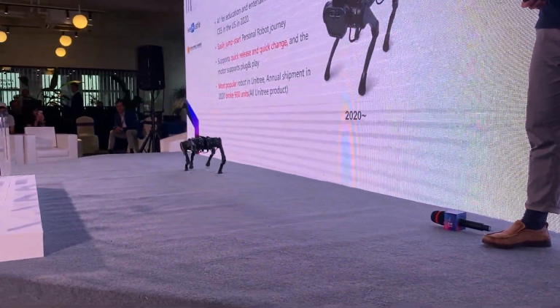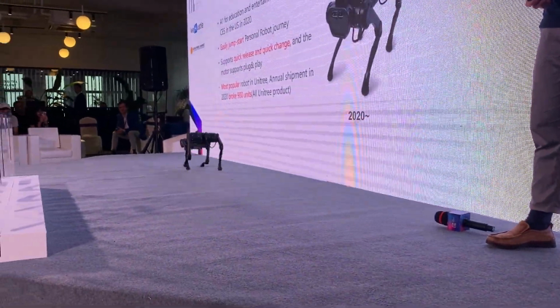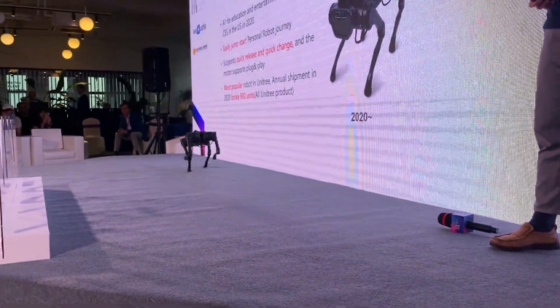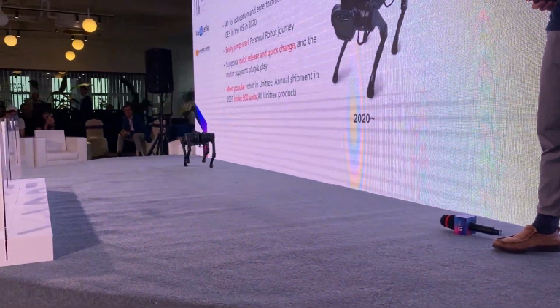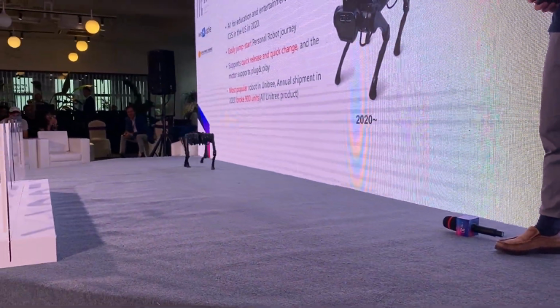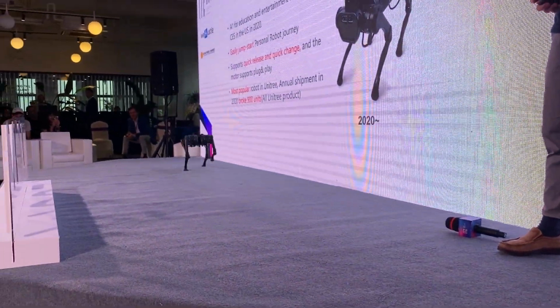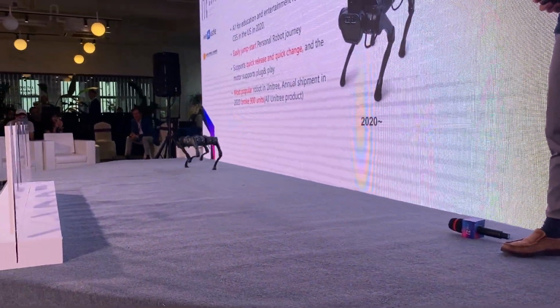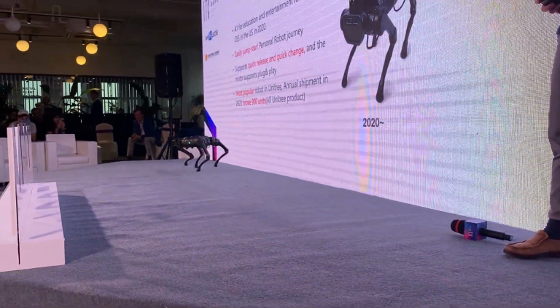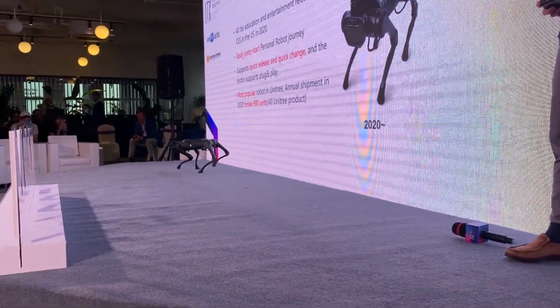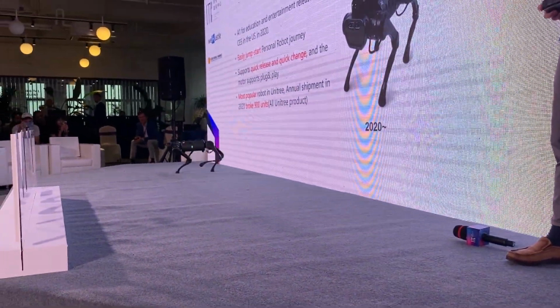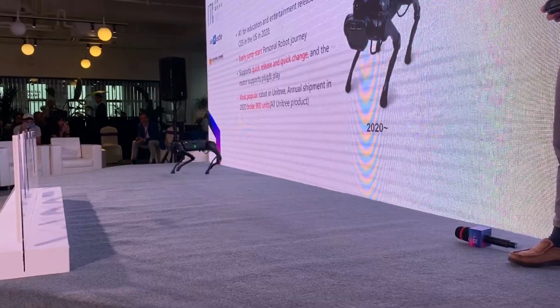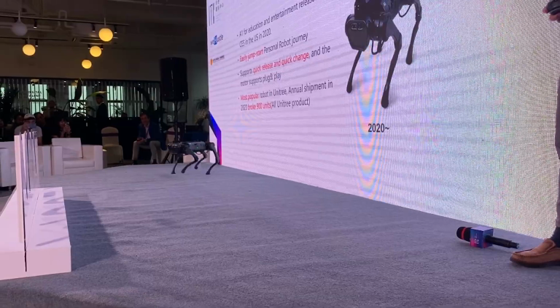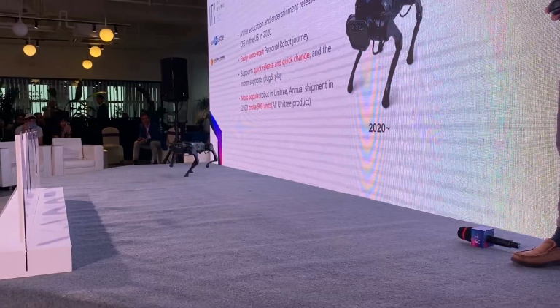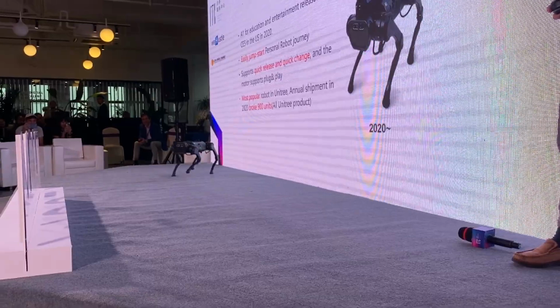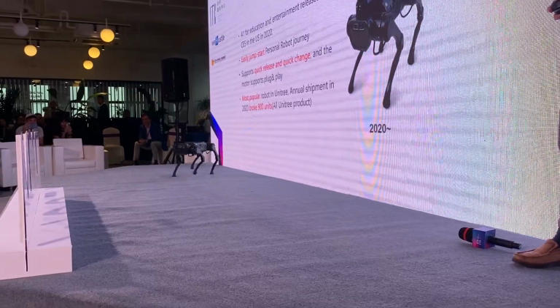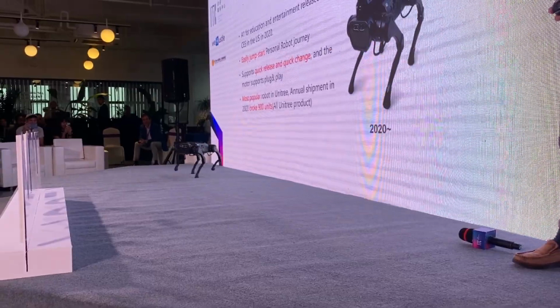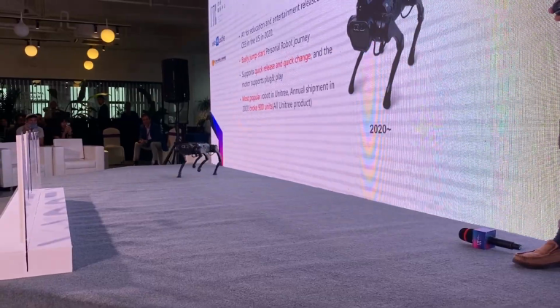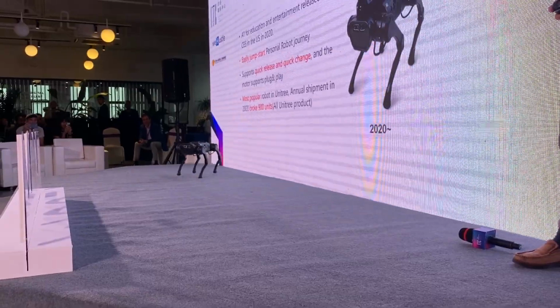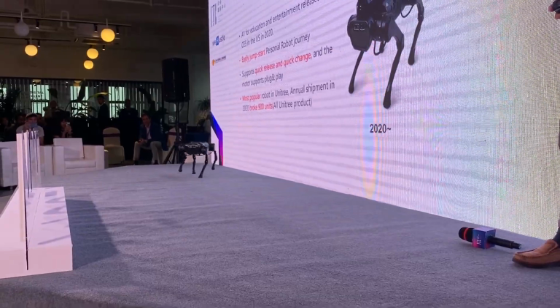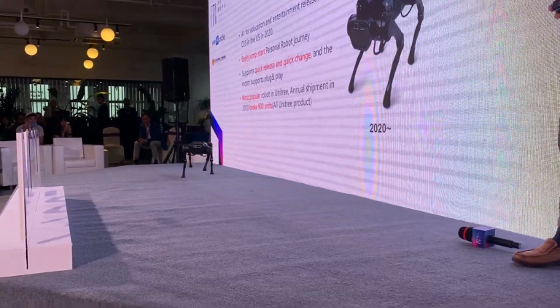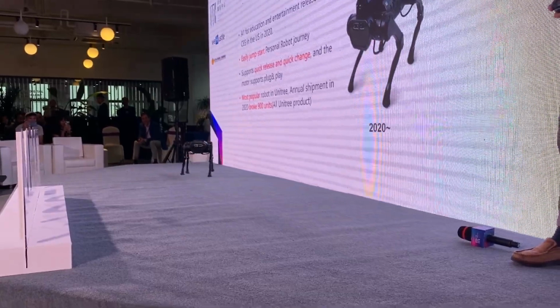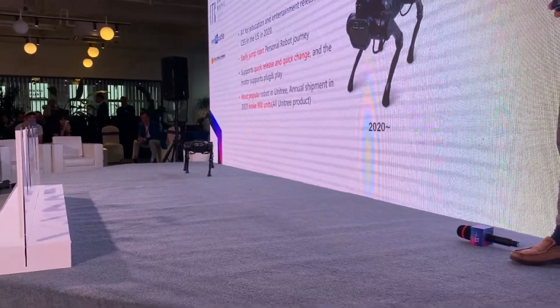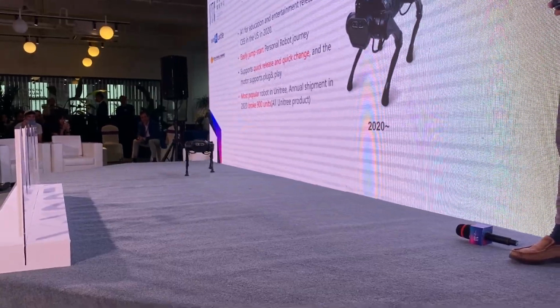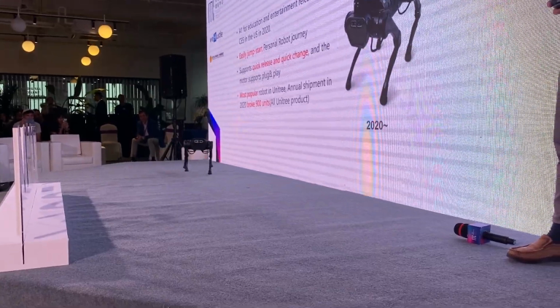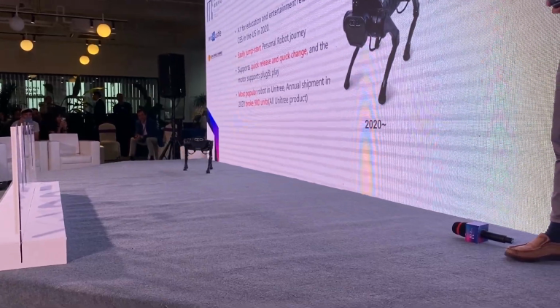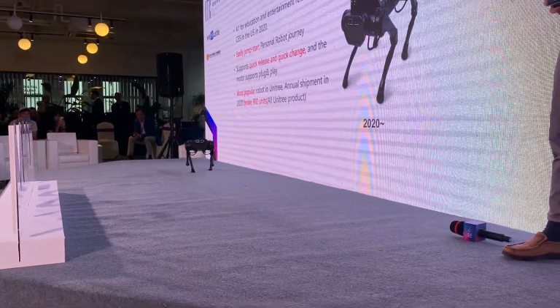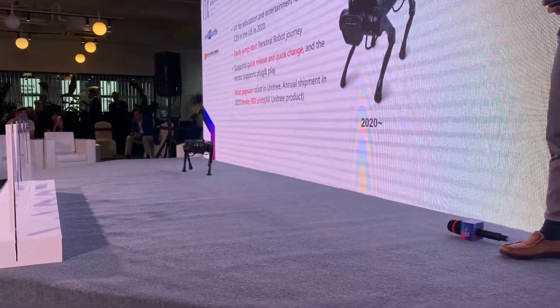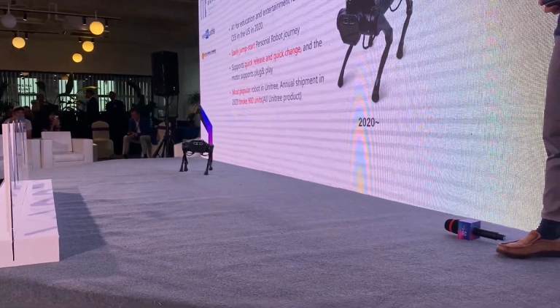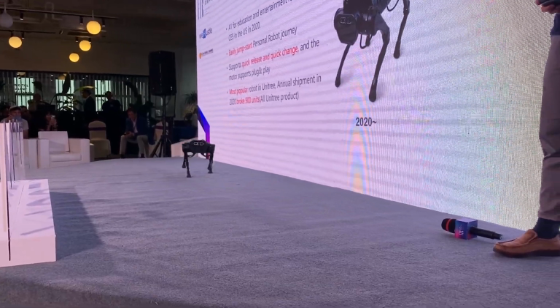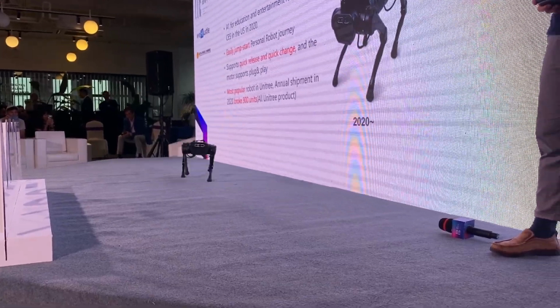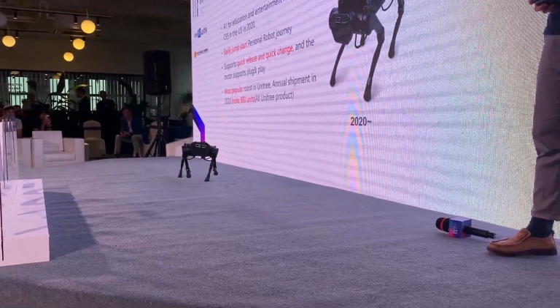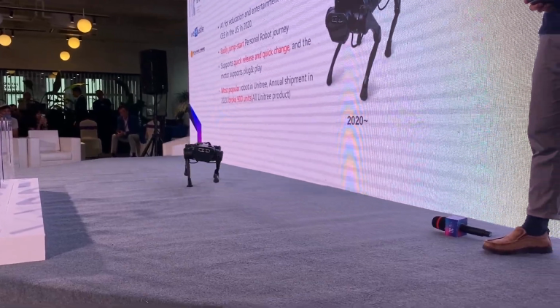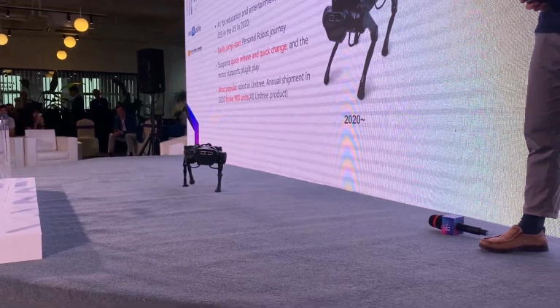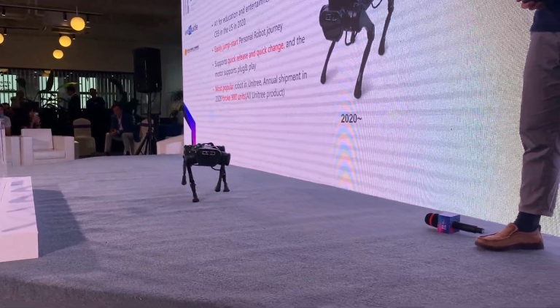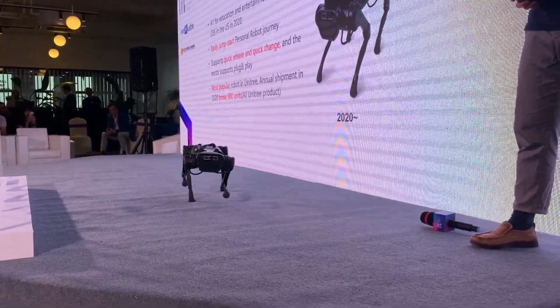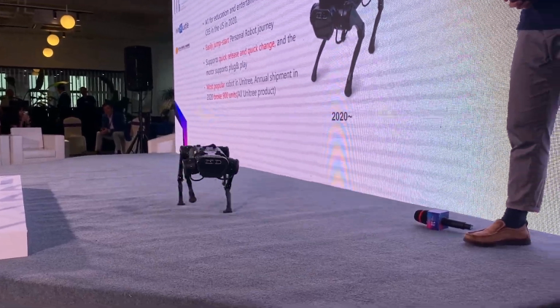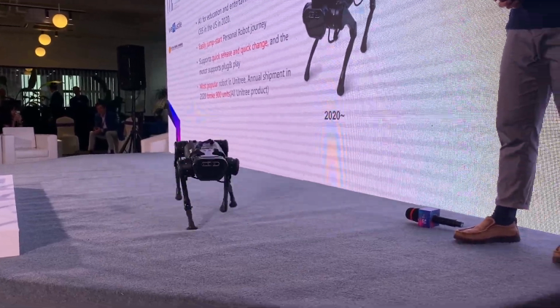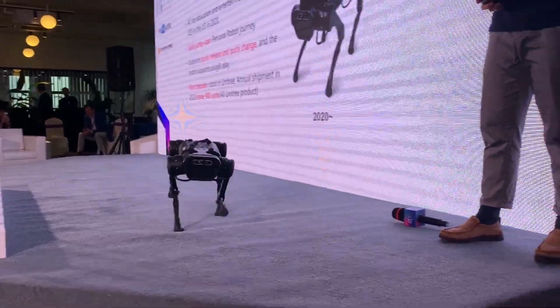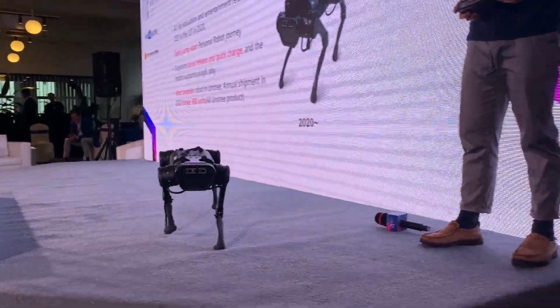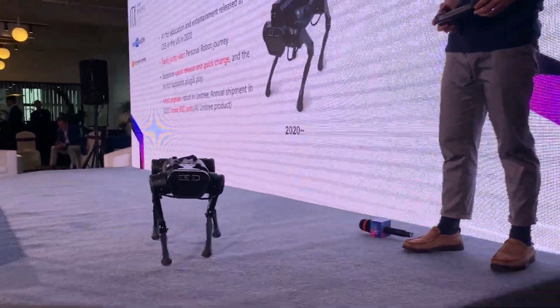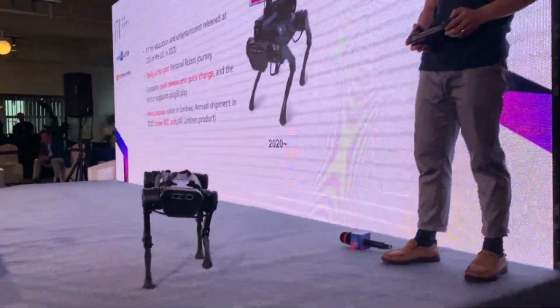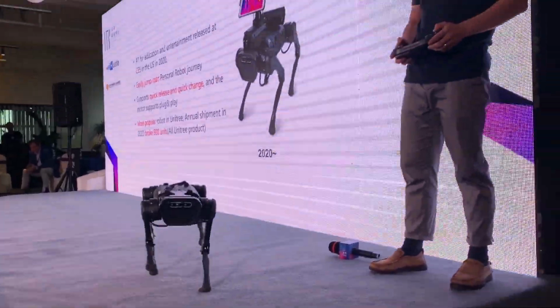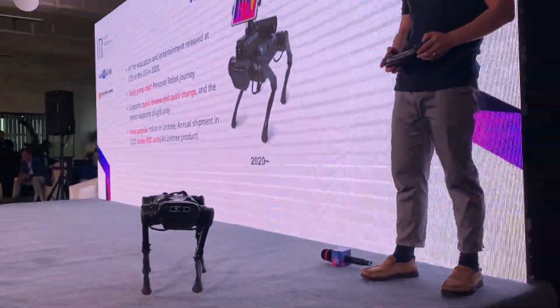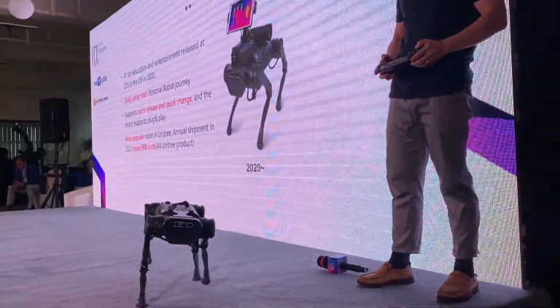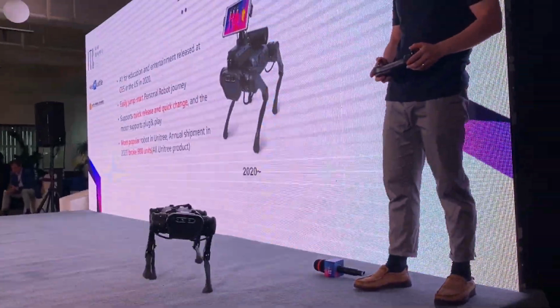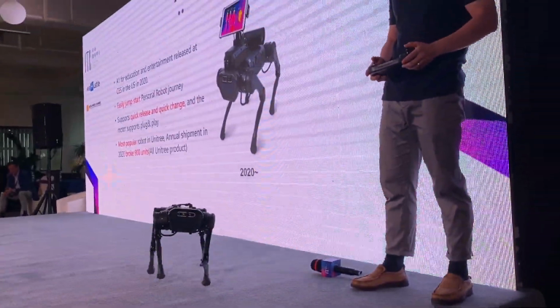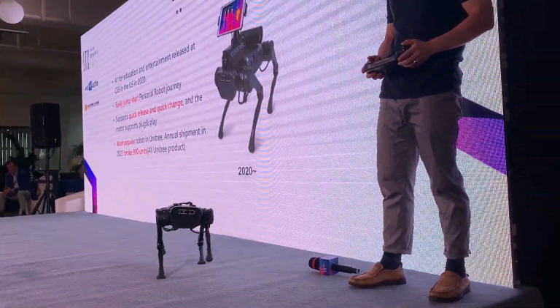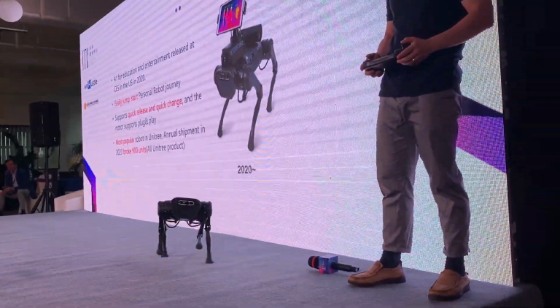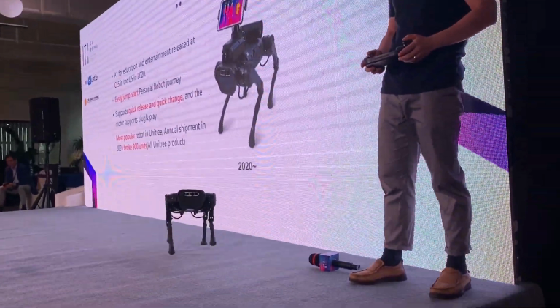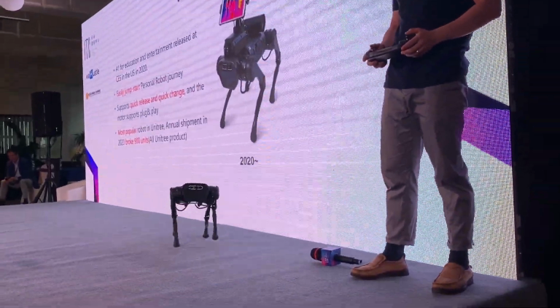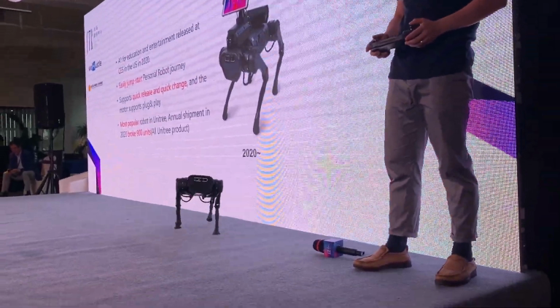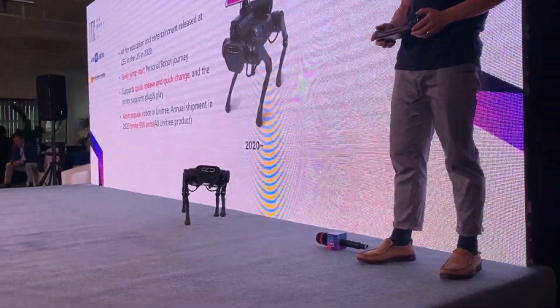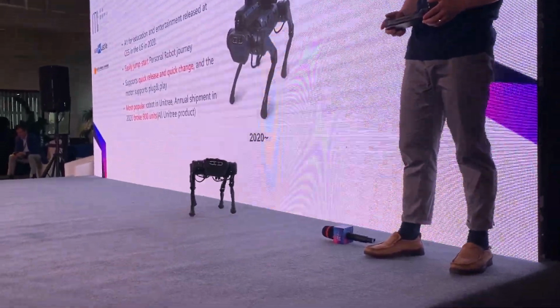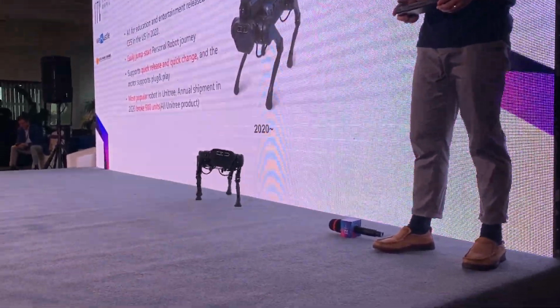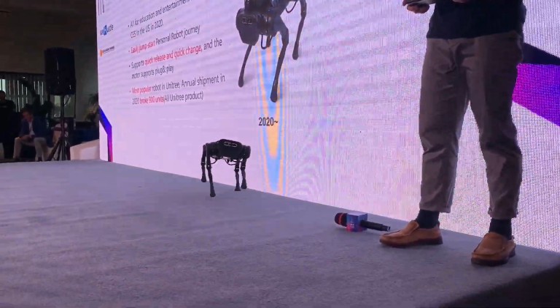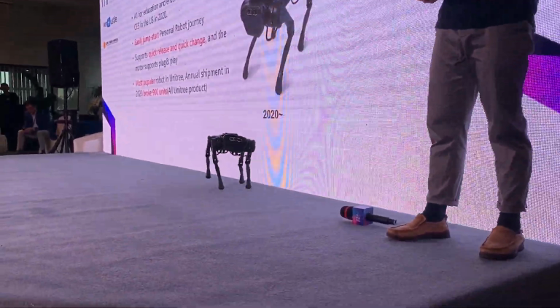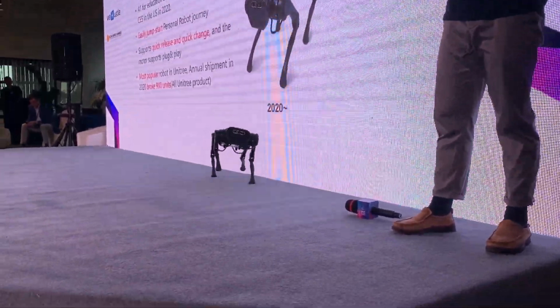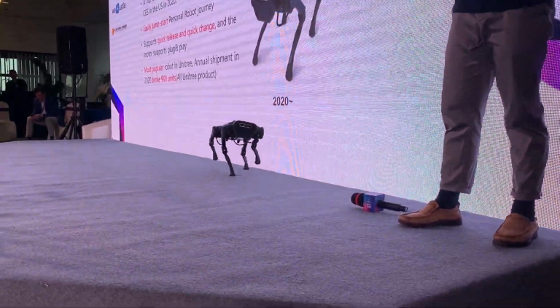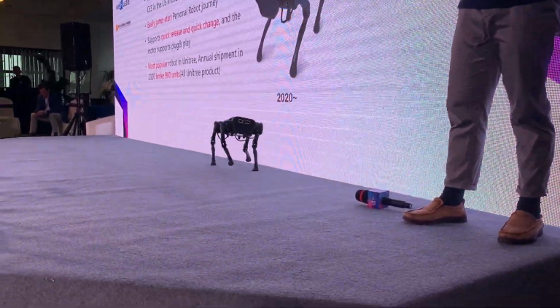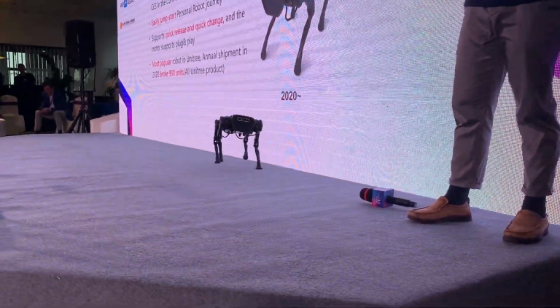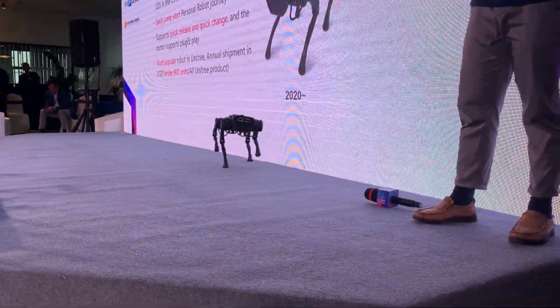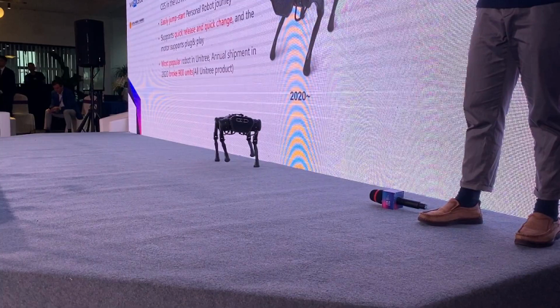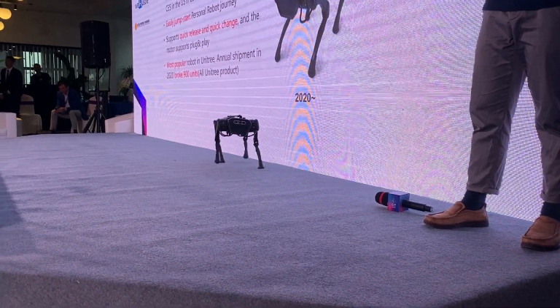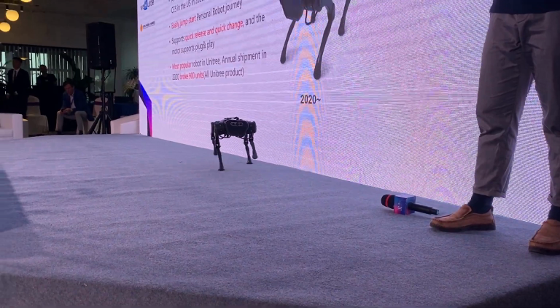It's fast. Yeah, it's faster. I'm scared, mate.